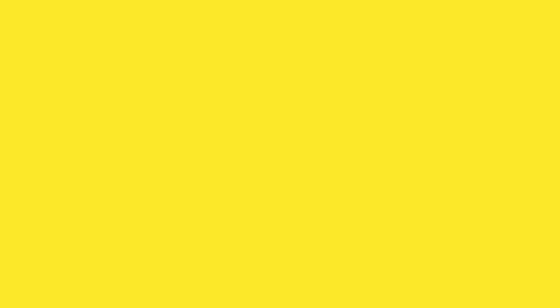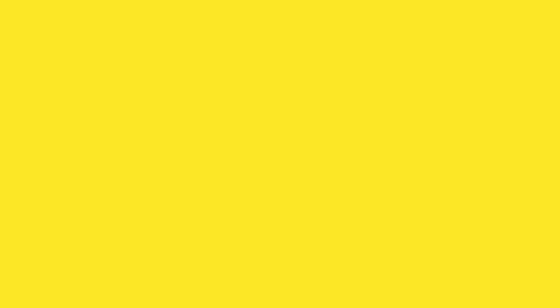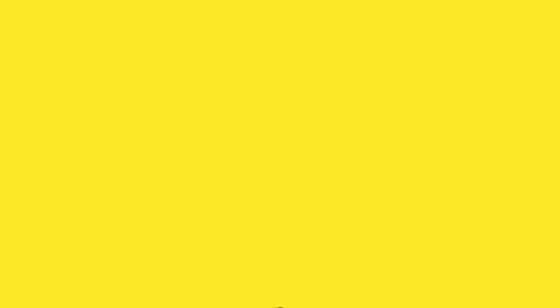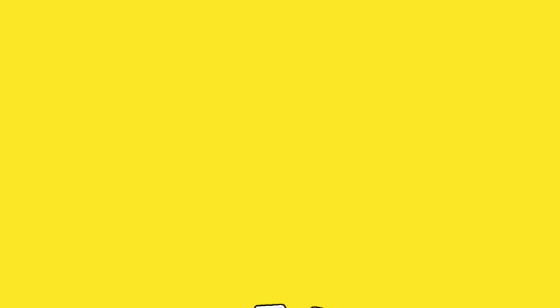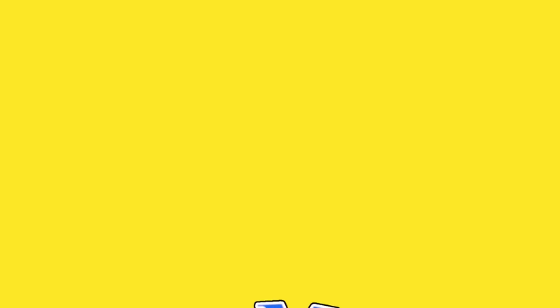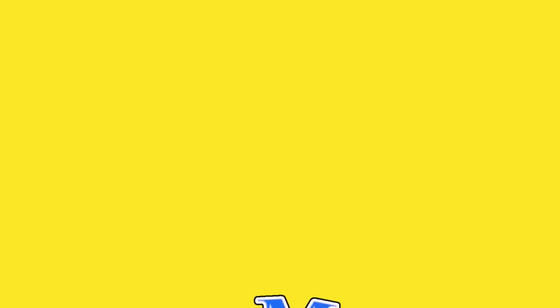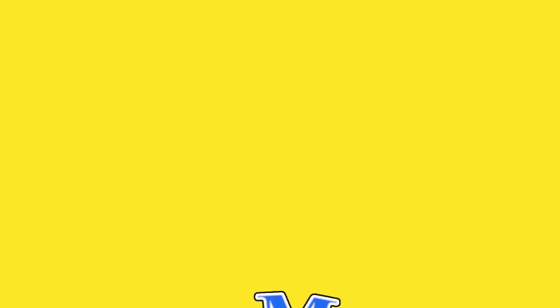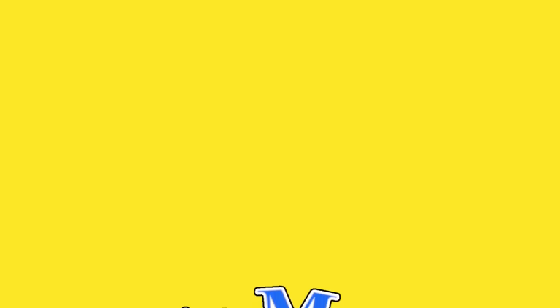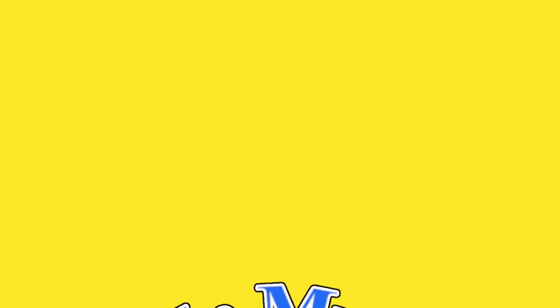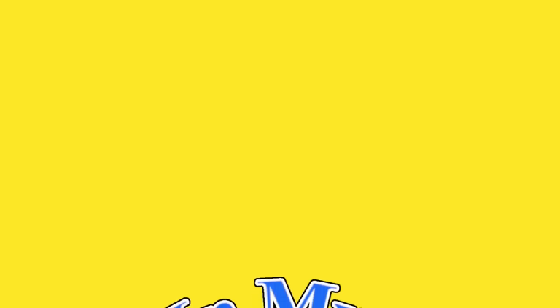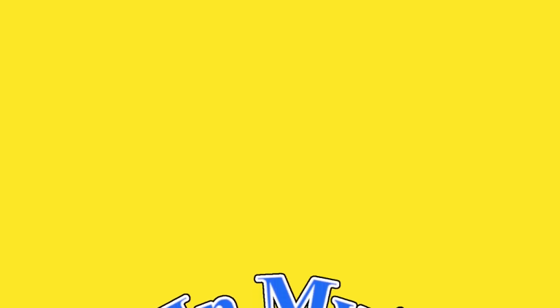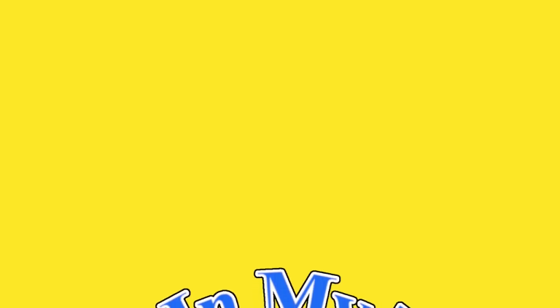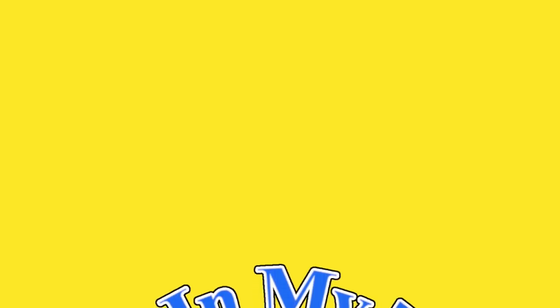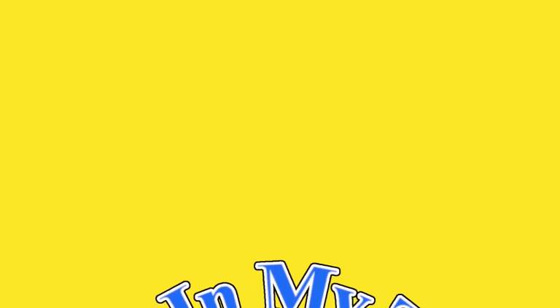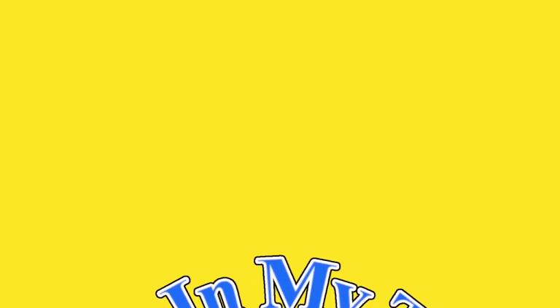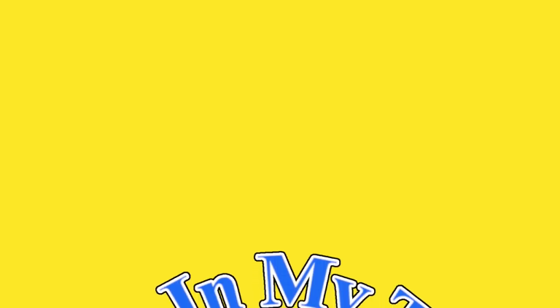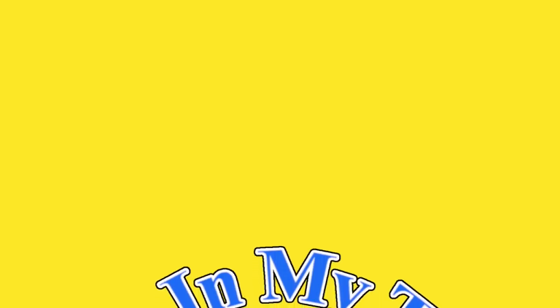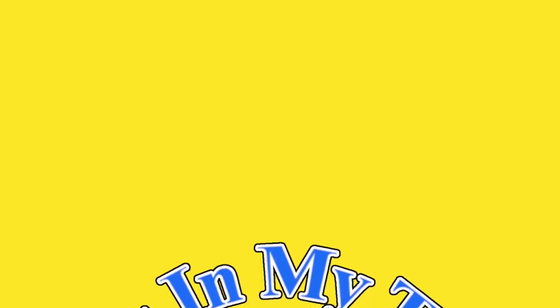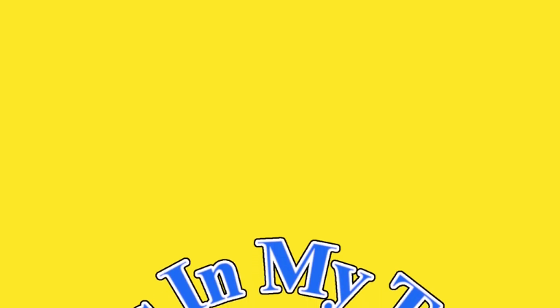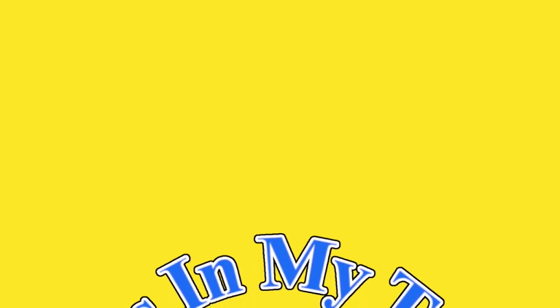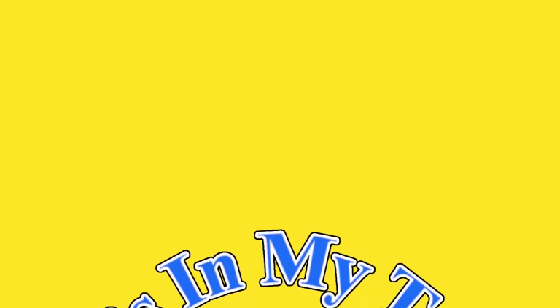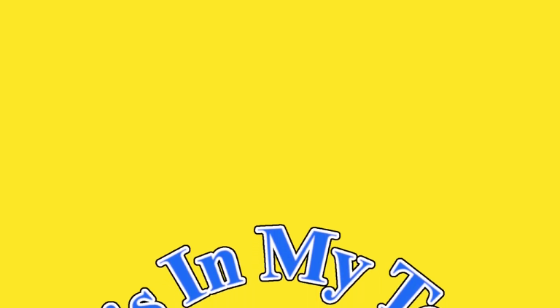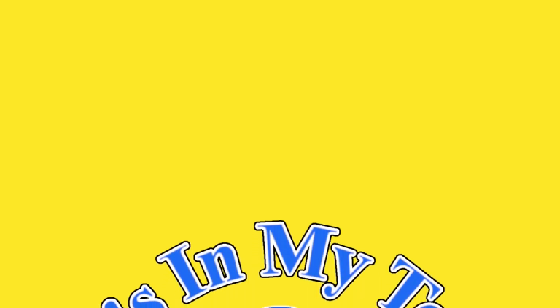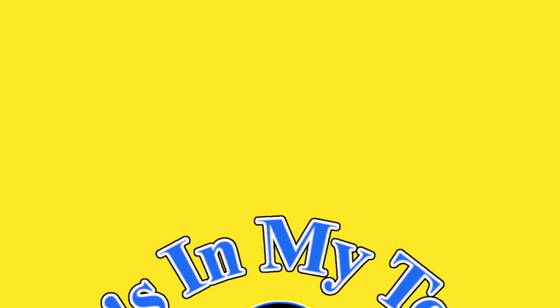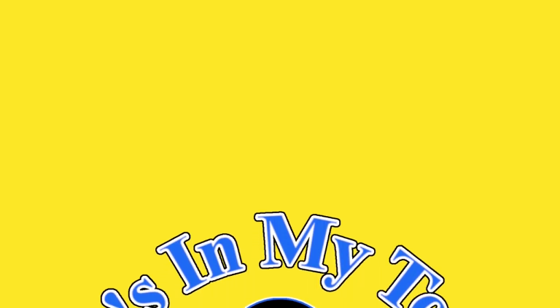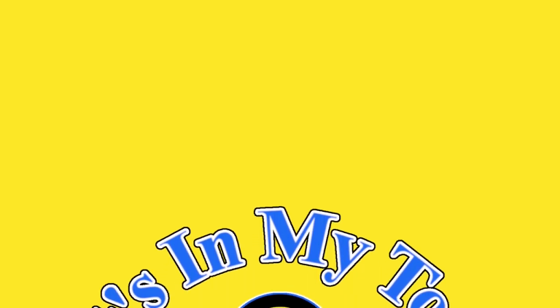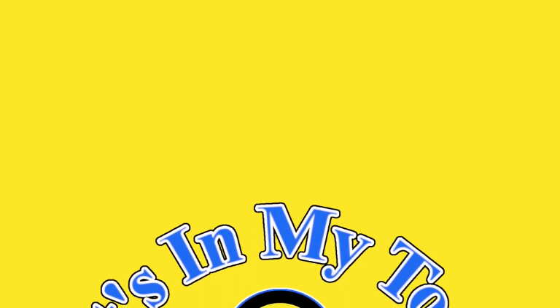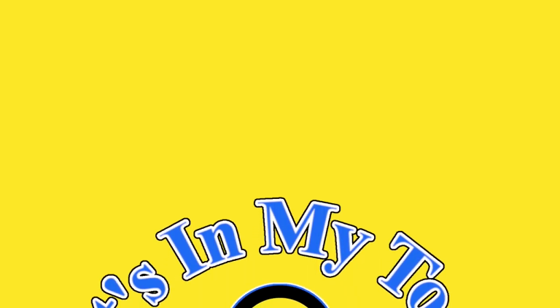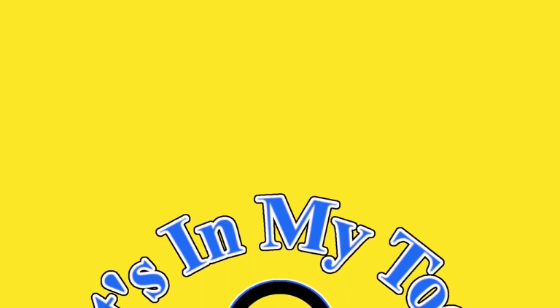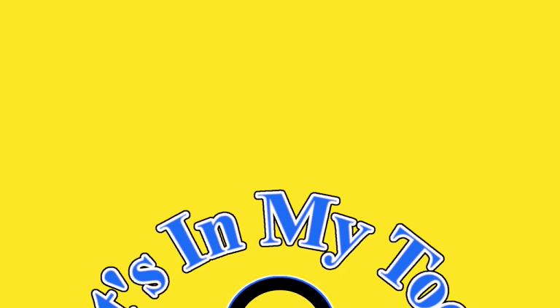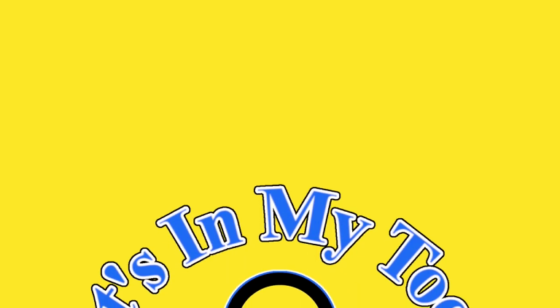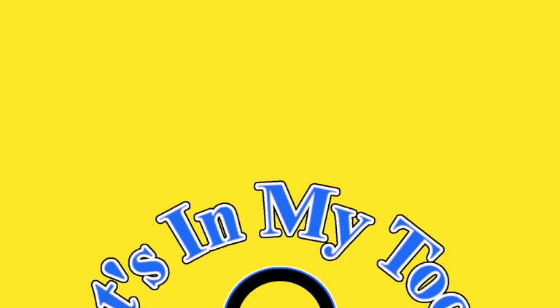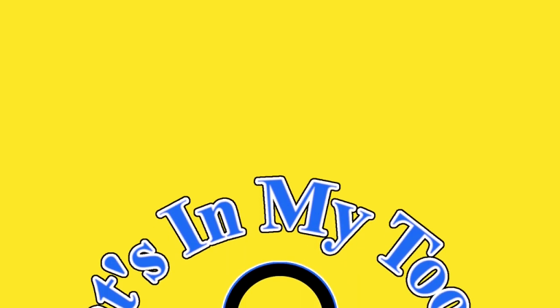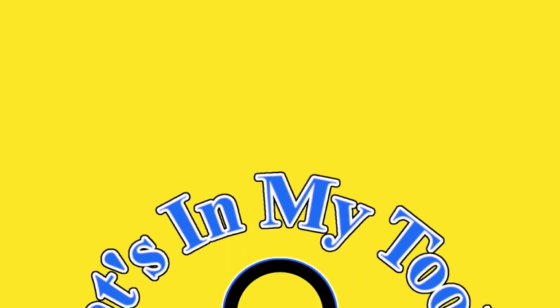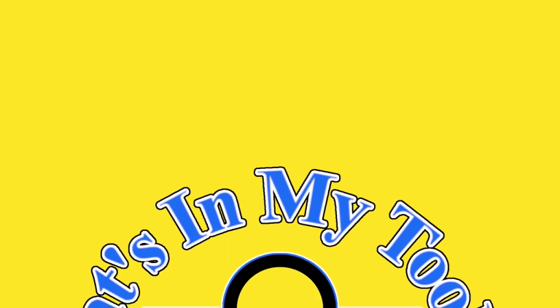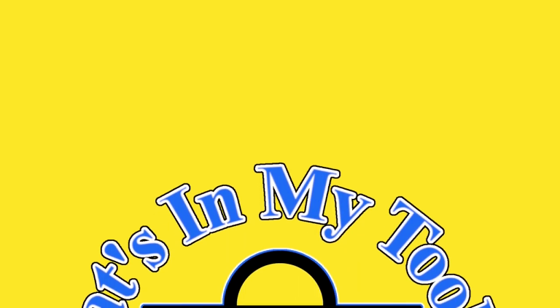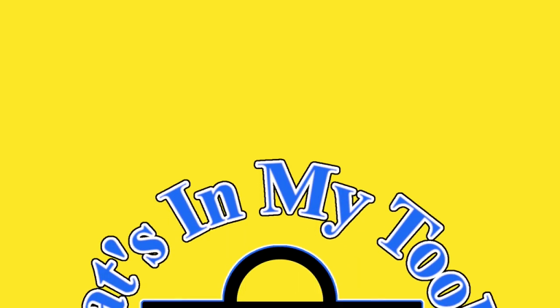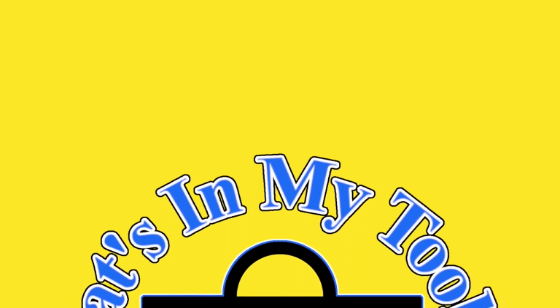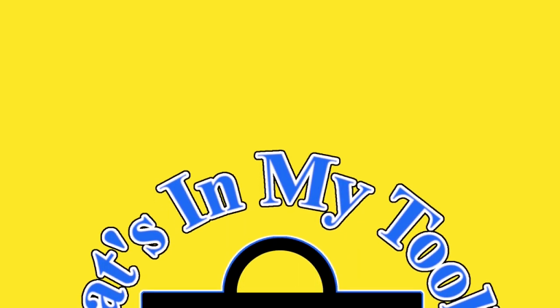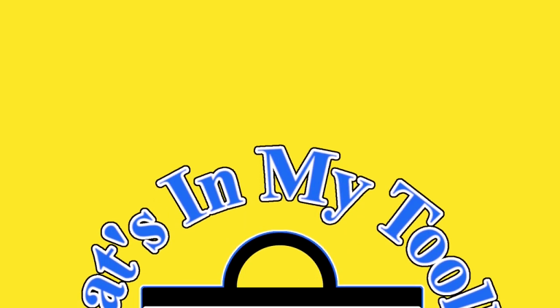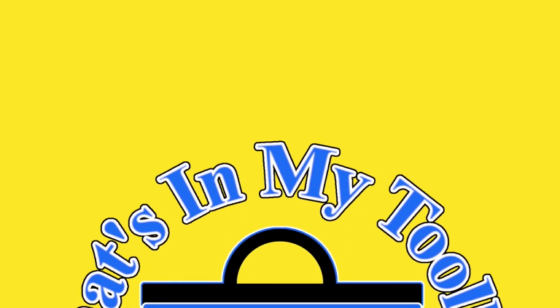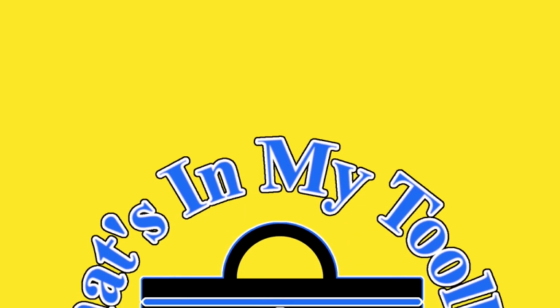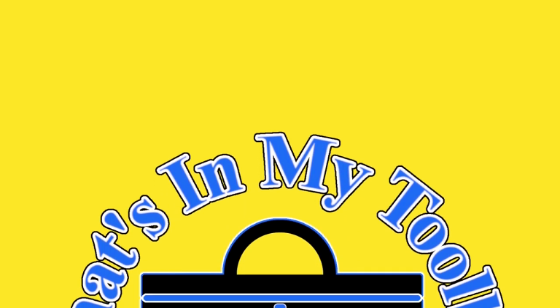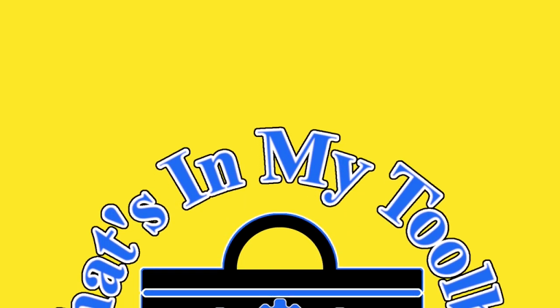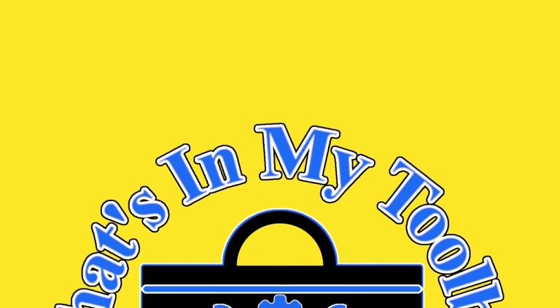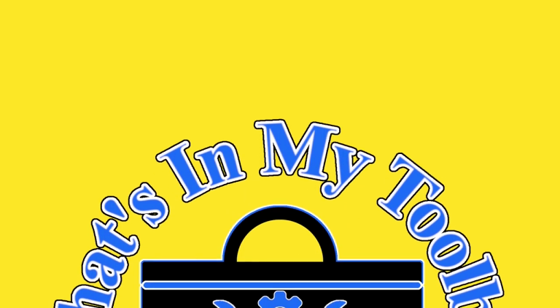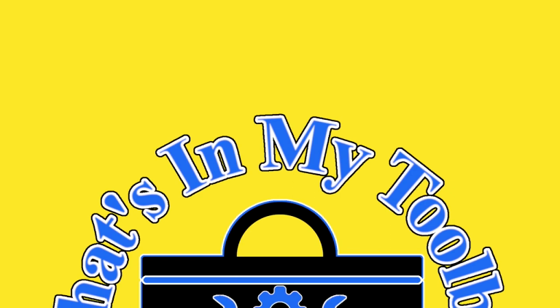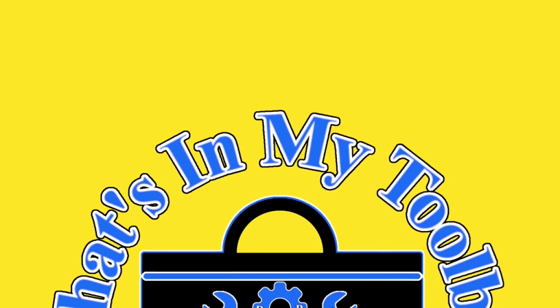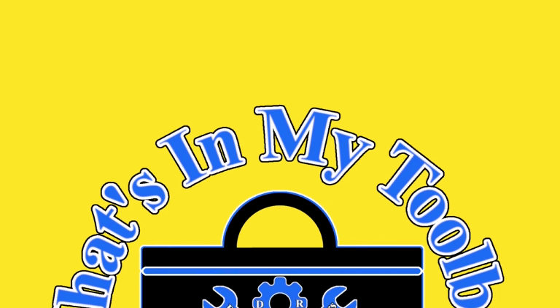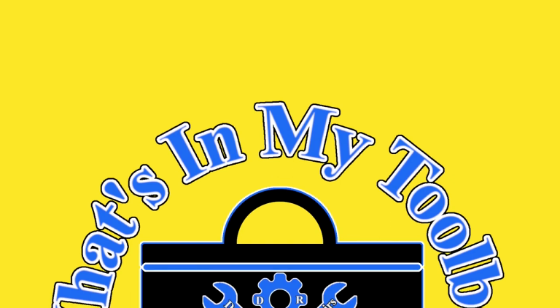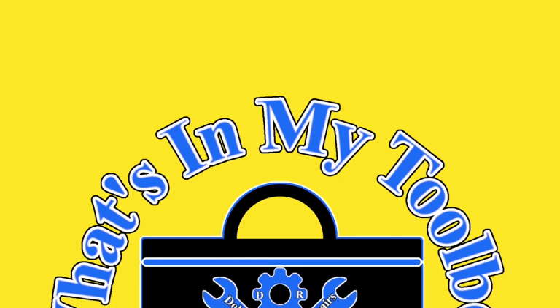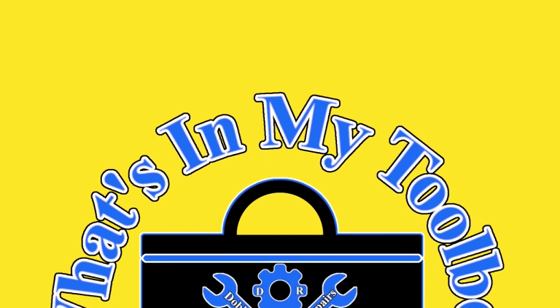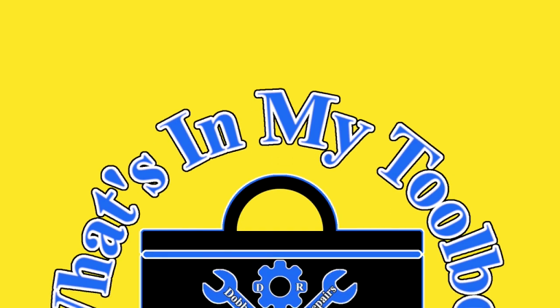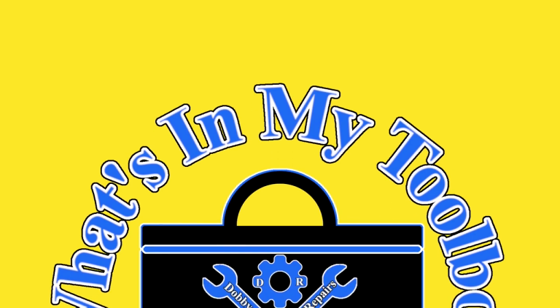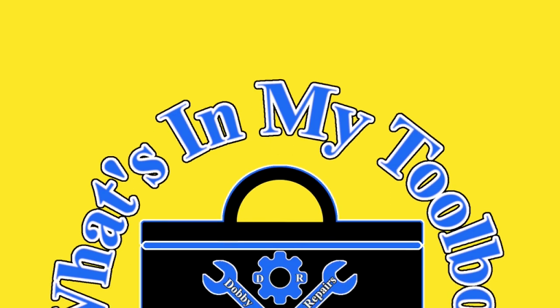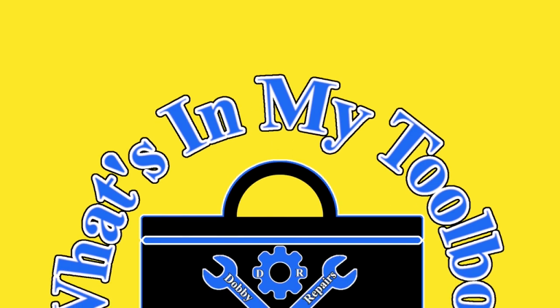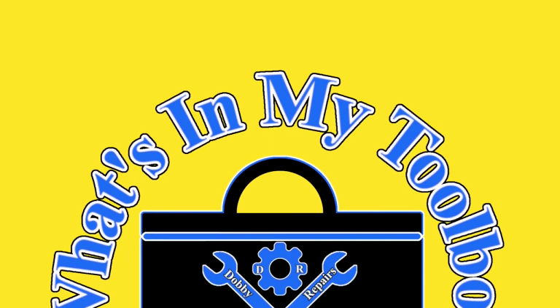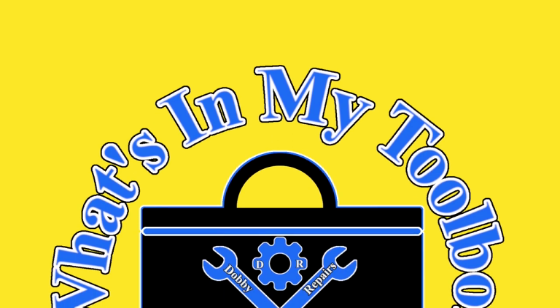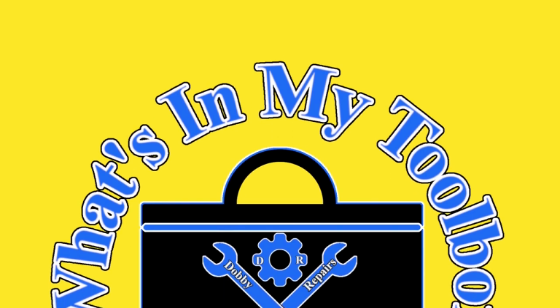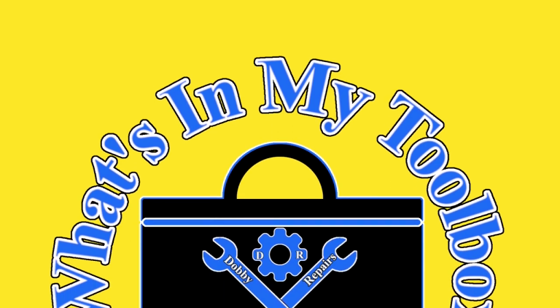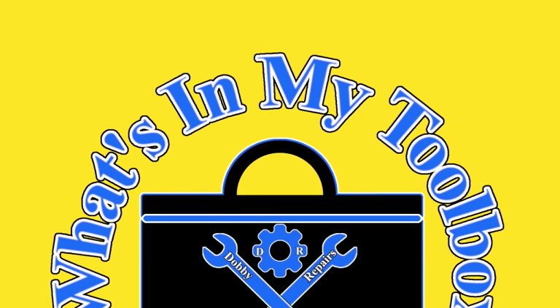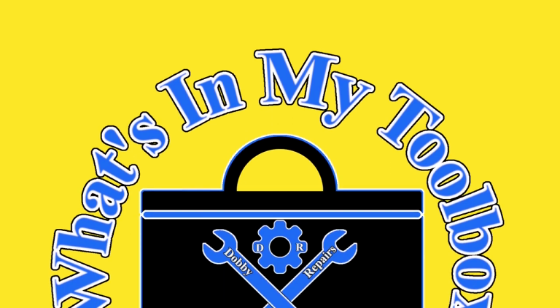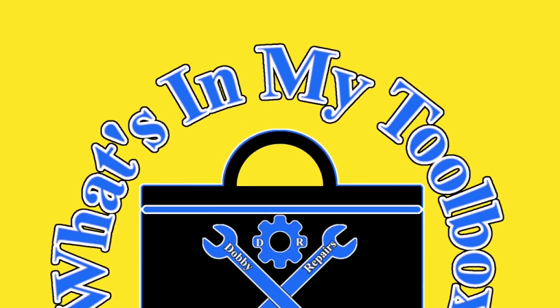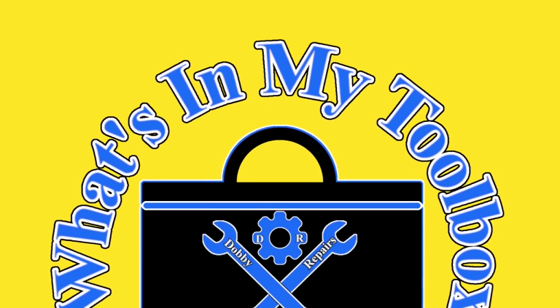Hi, I'm Dobby the Fixing Elf. Welcome to What's in my Toolbox, the series where I show the tools I use to repair cars and fix things.